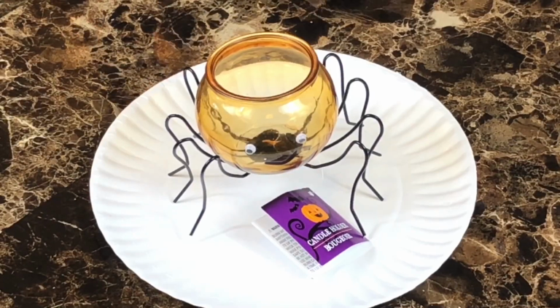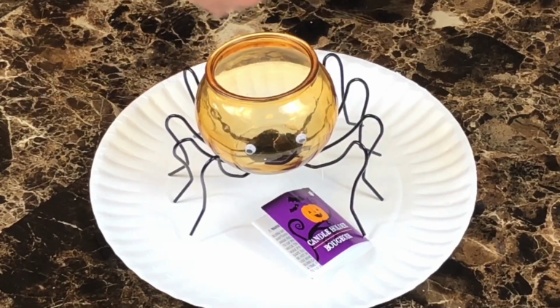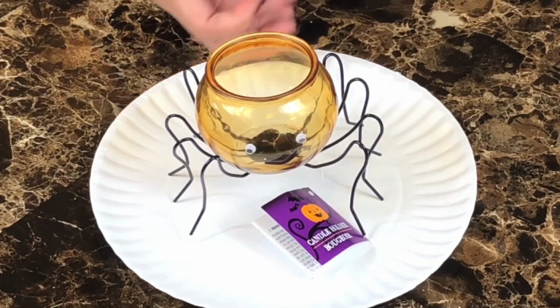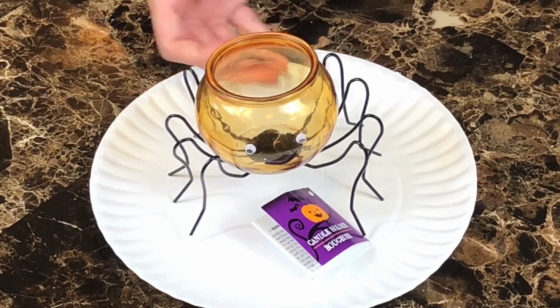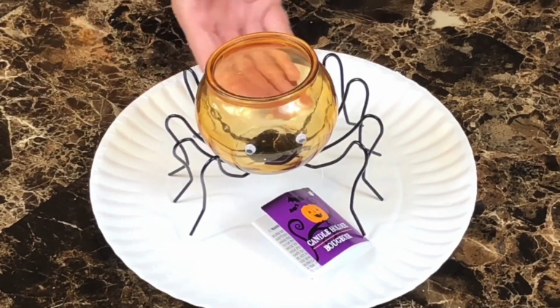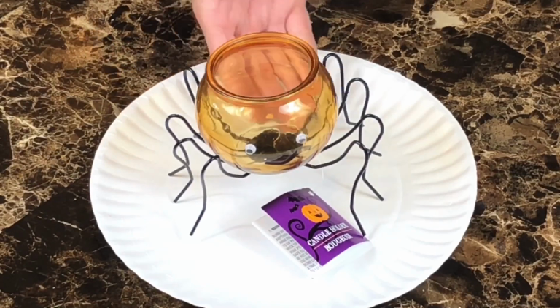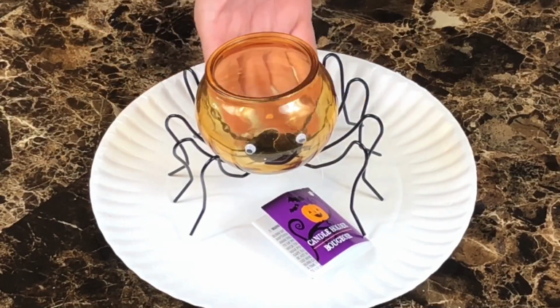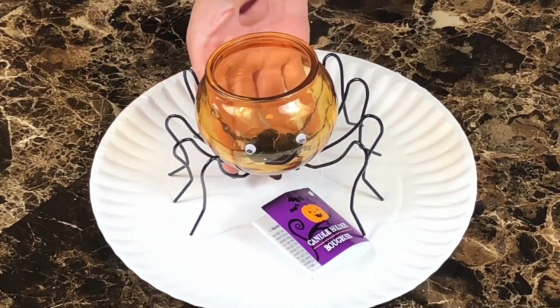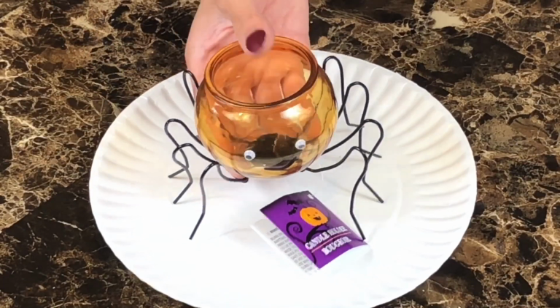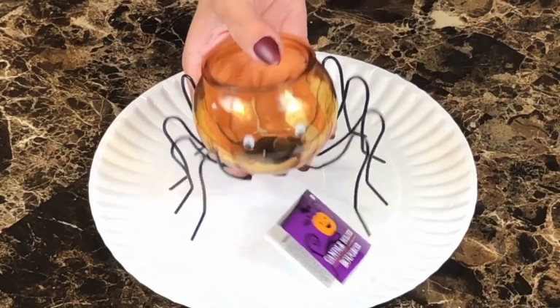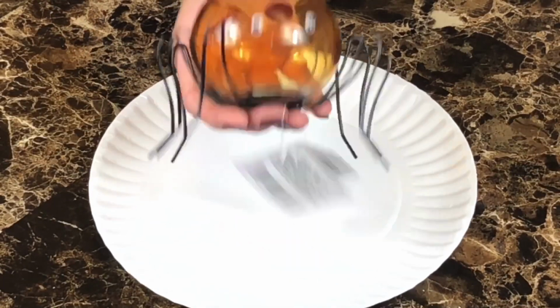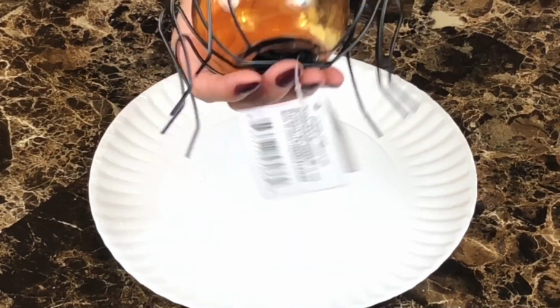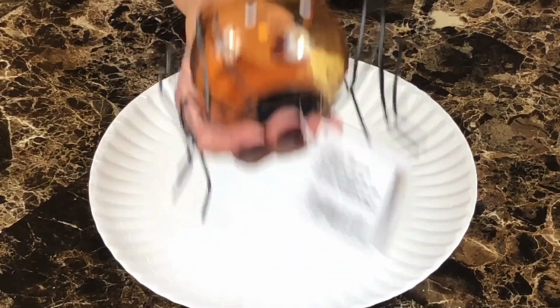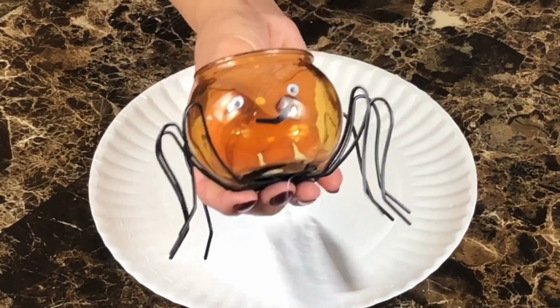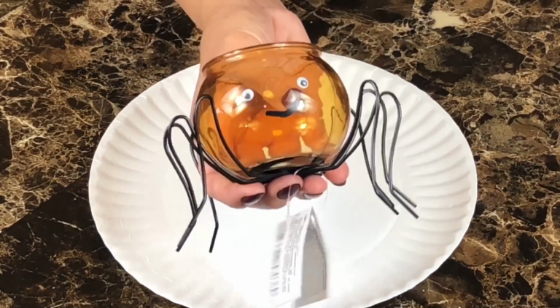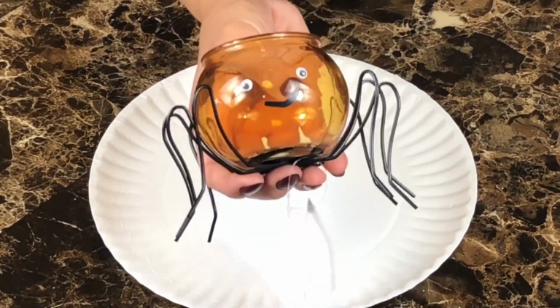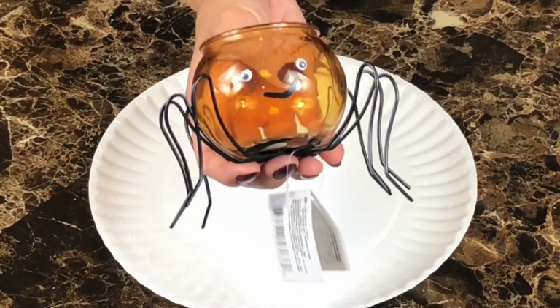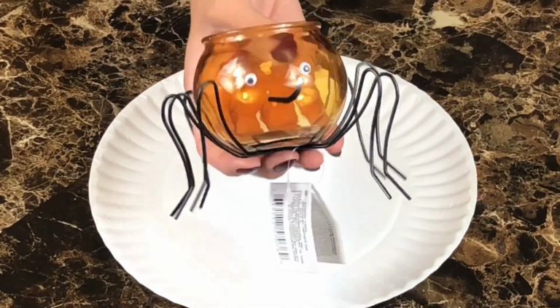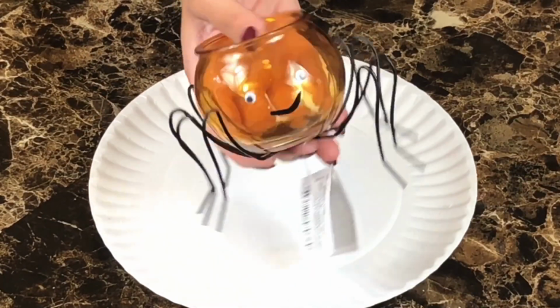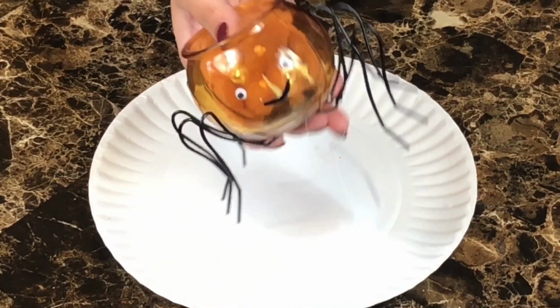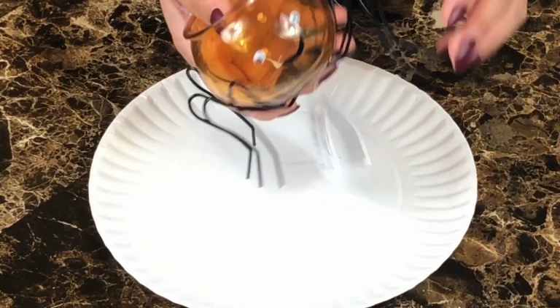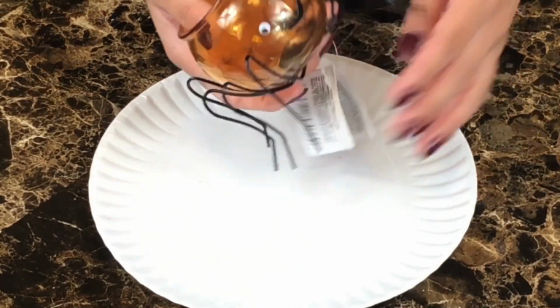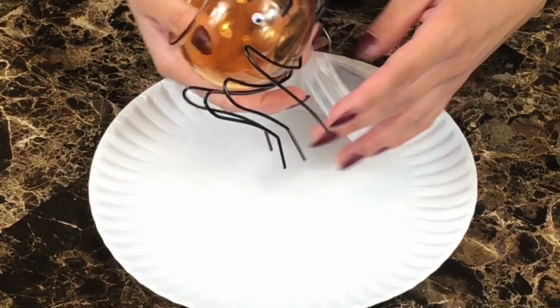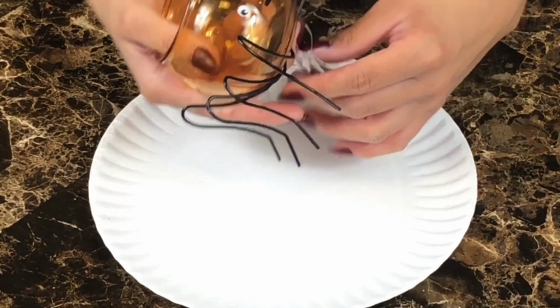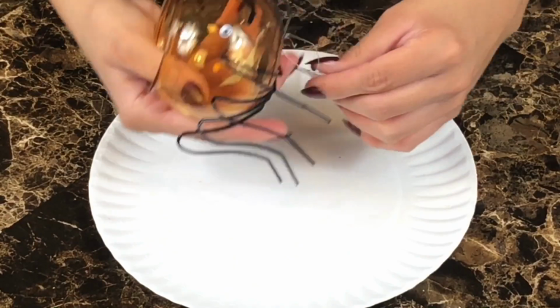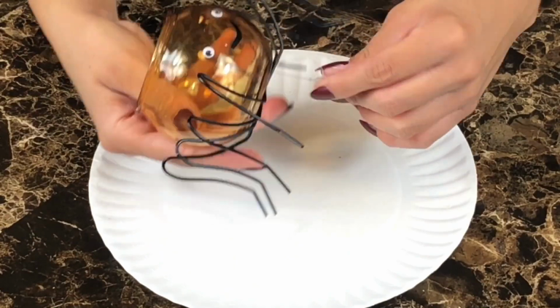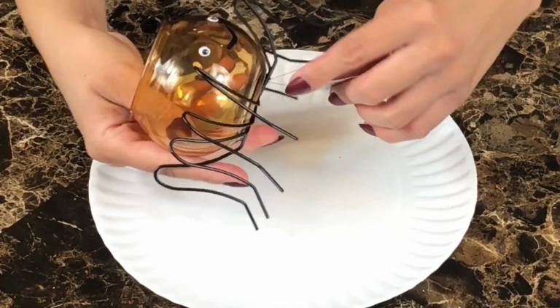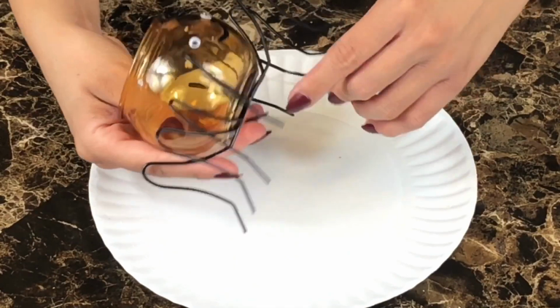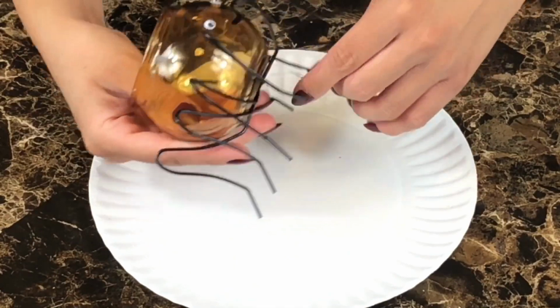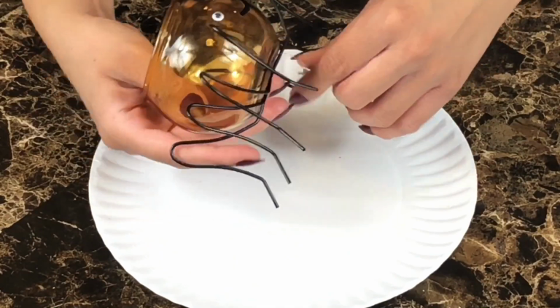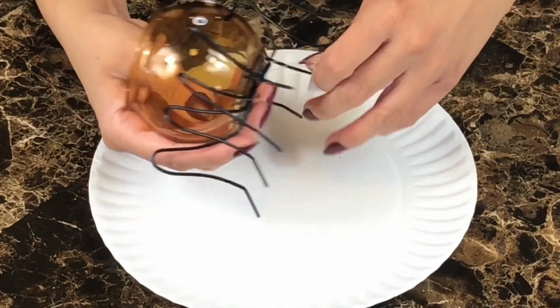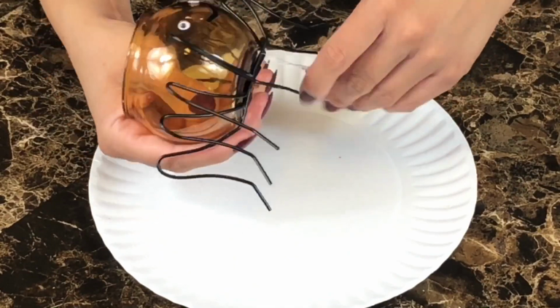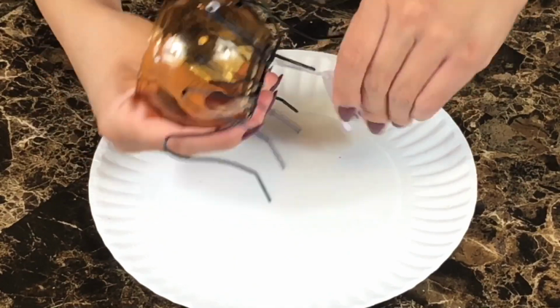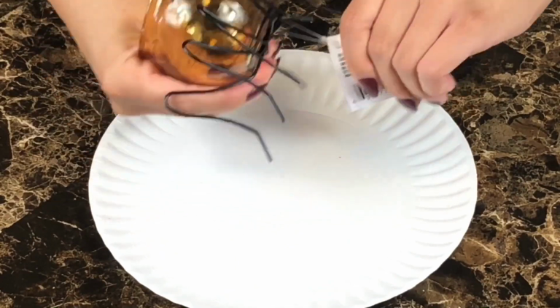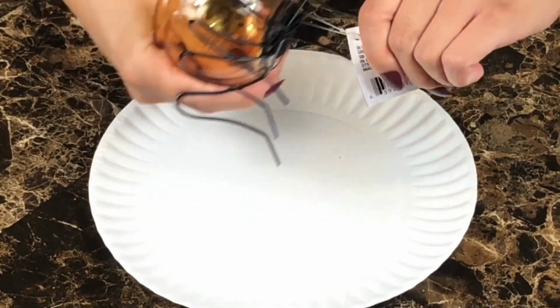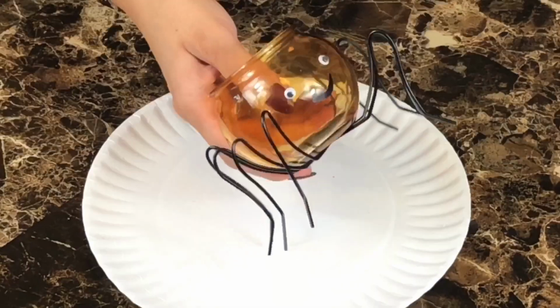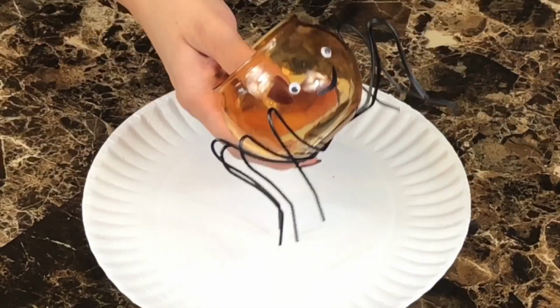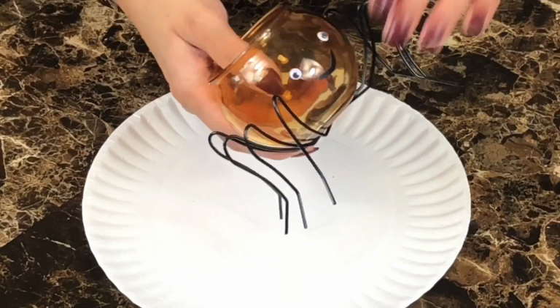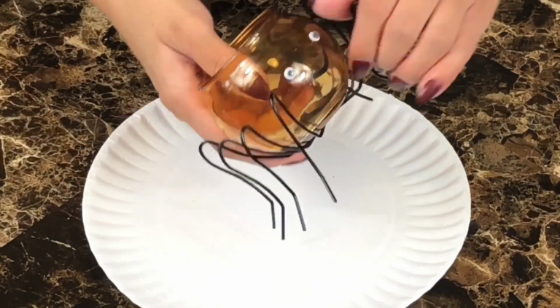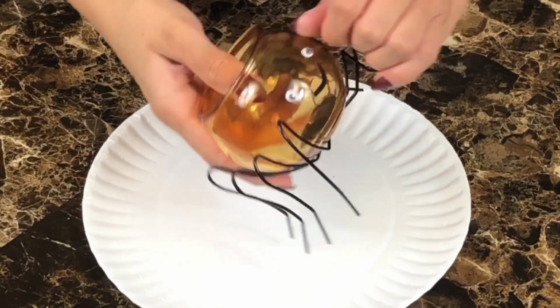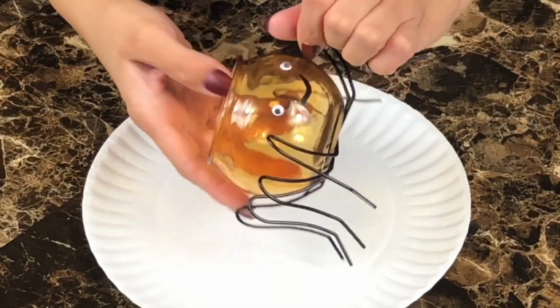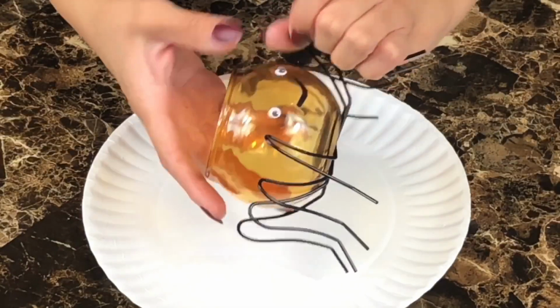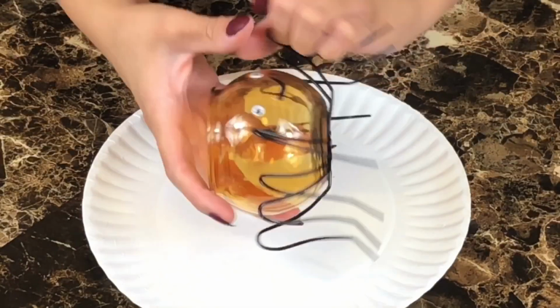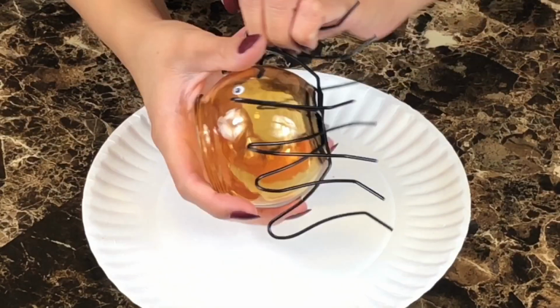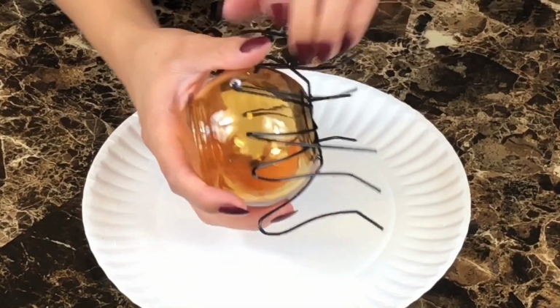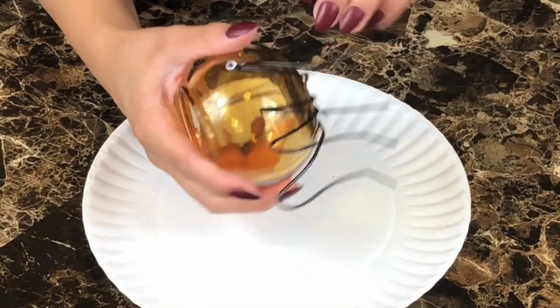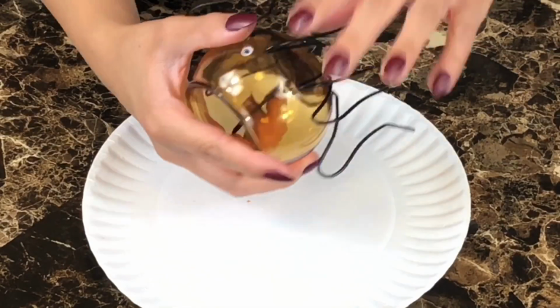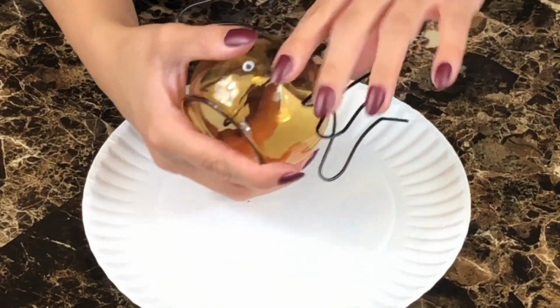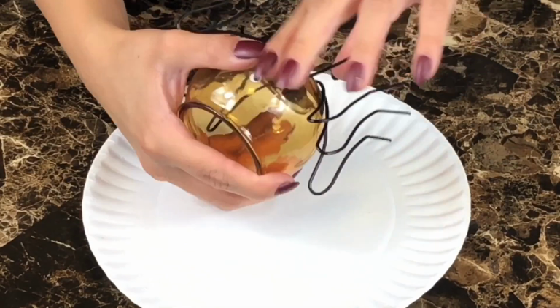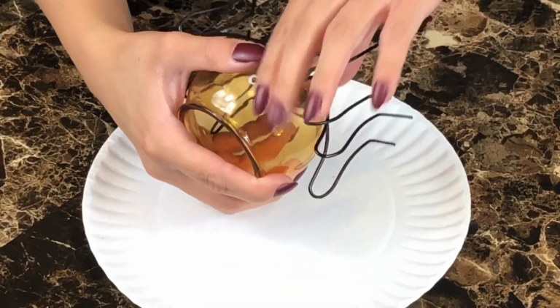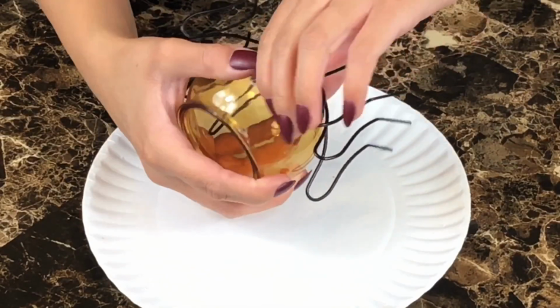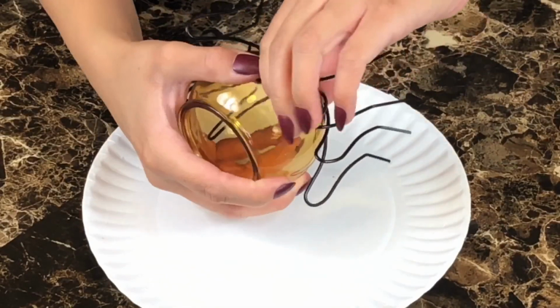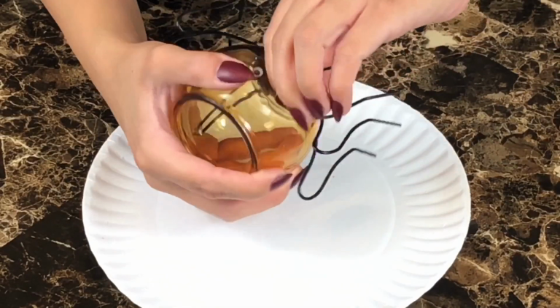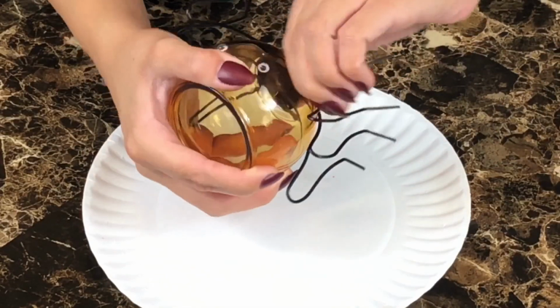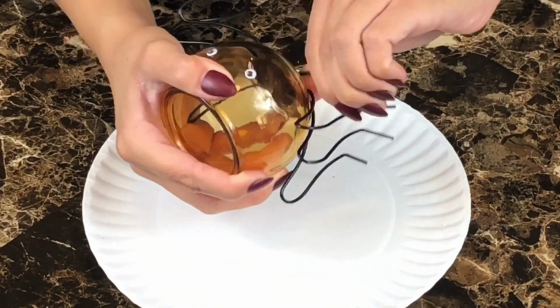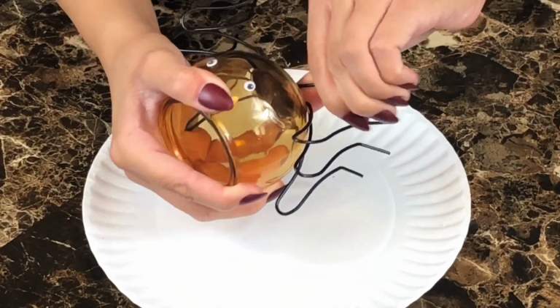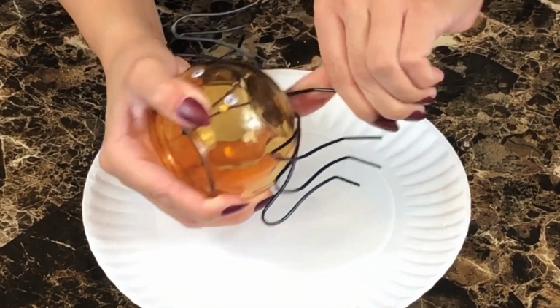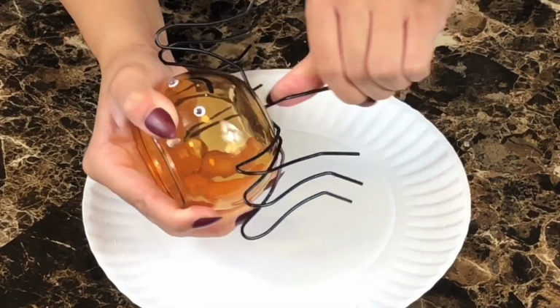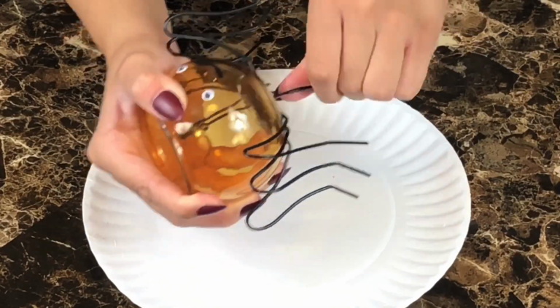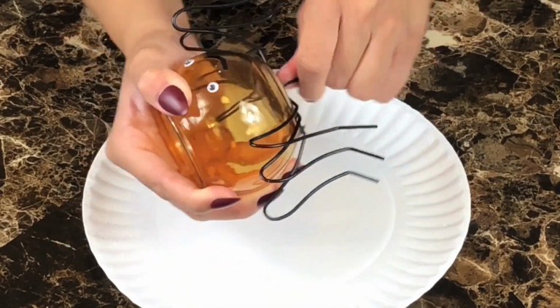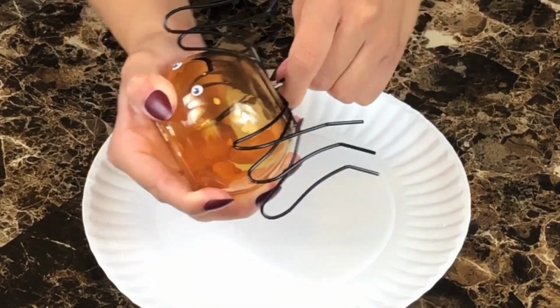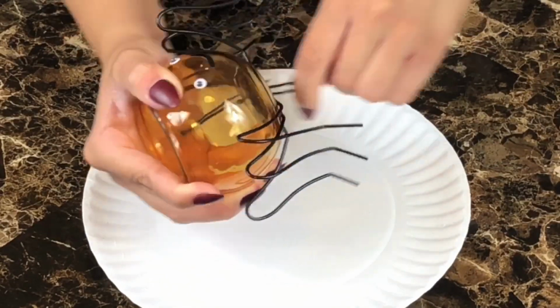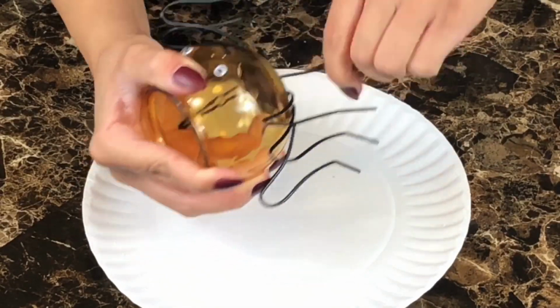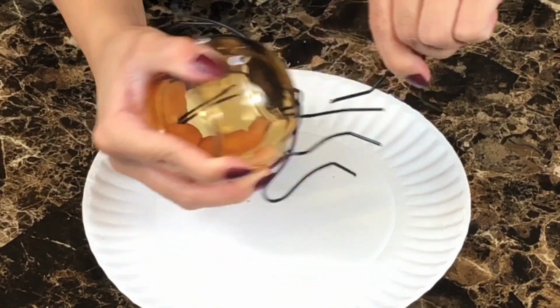To start on the cauldrons, I pop off the spider legs and use my exacto knife to cut off the bottom plate, eyes, and mouth.